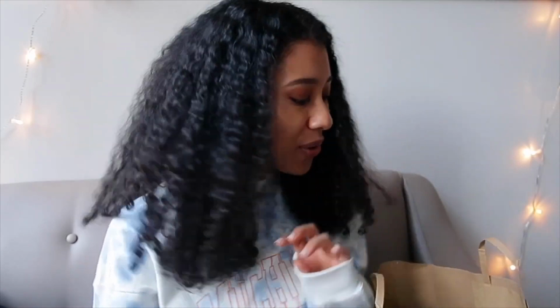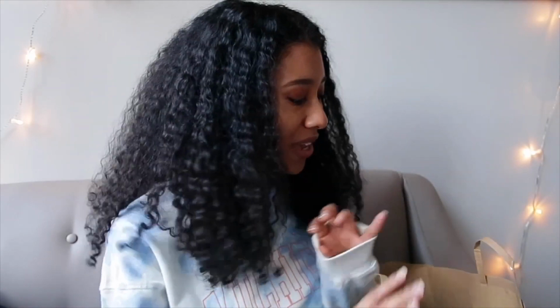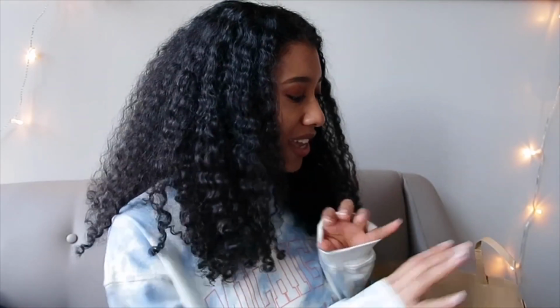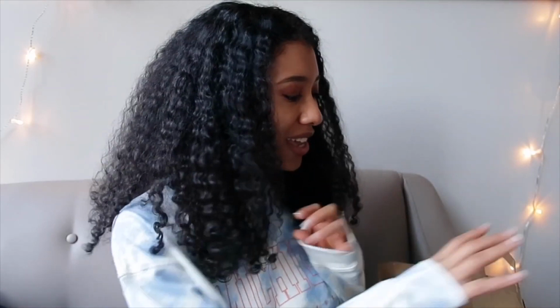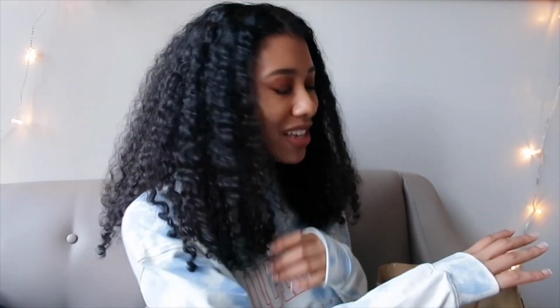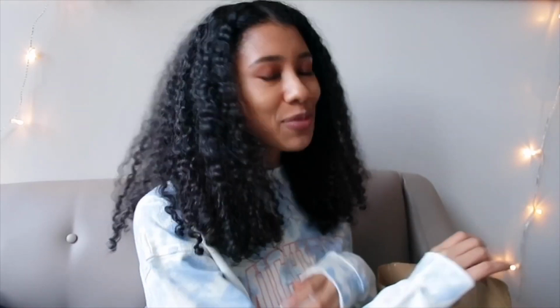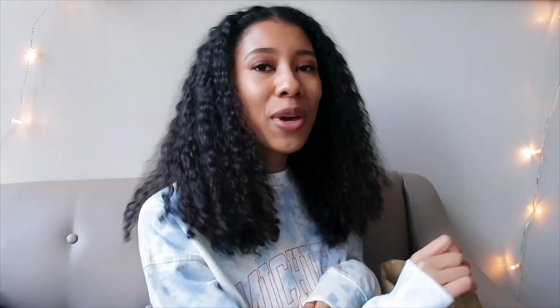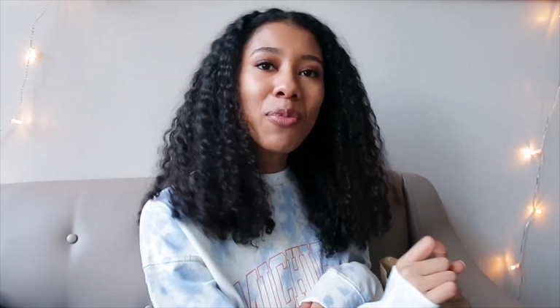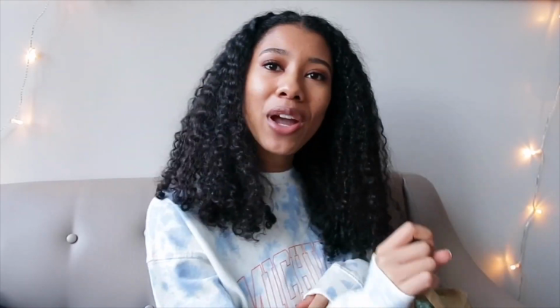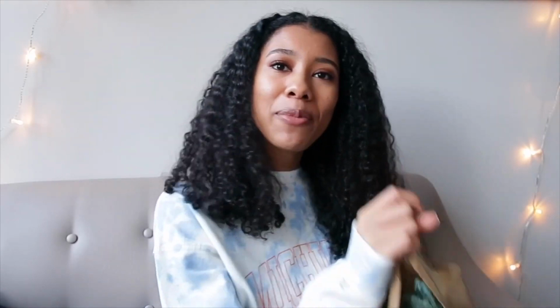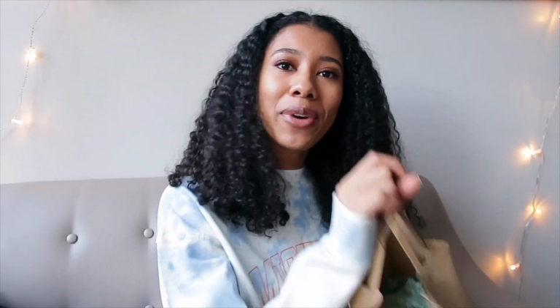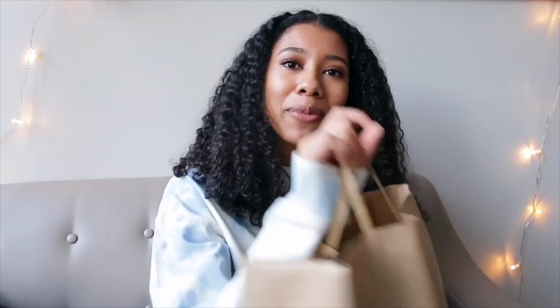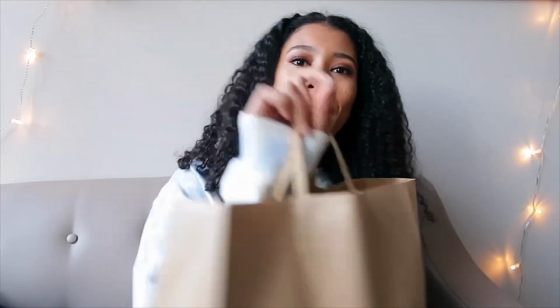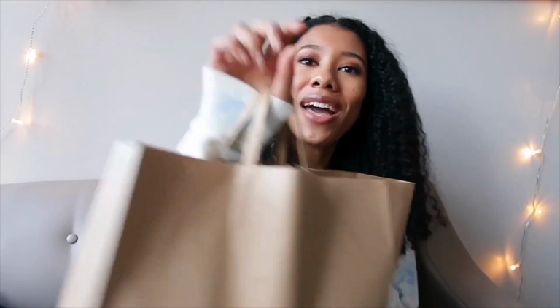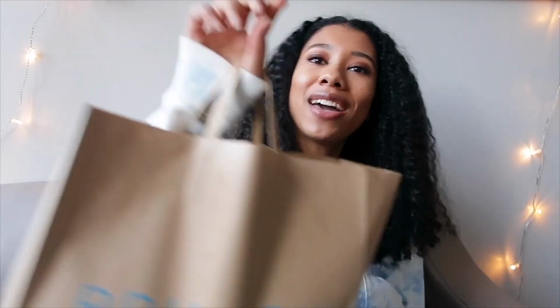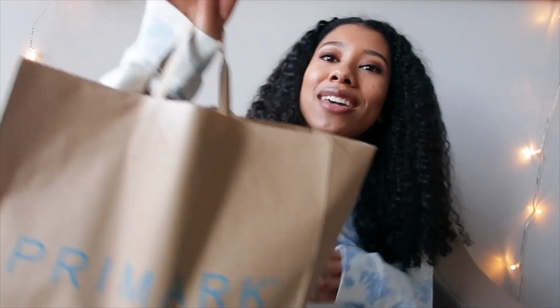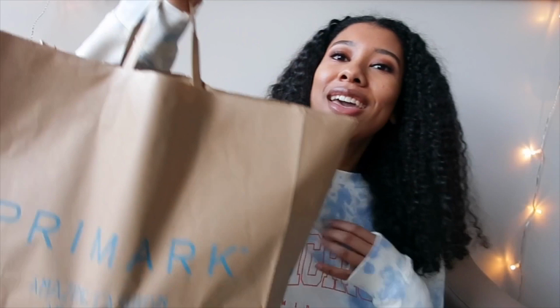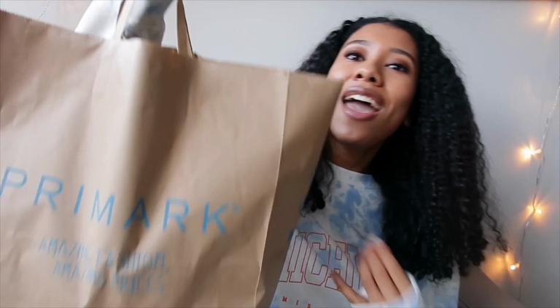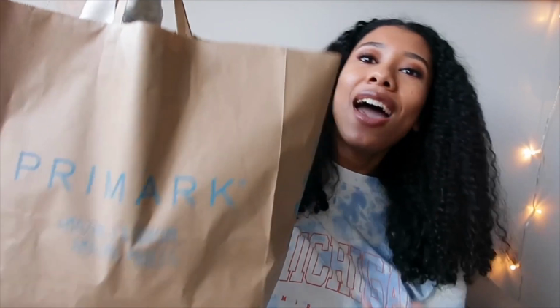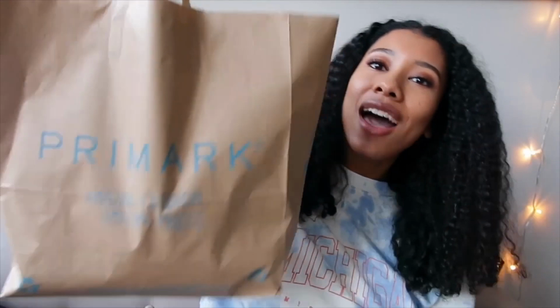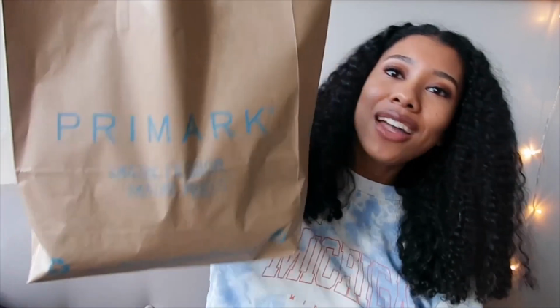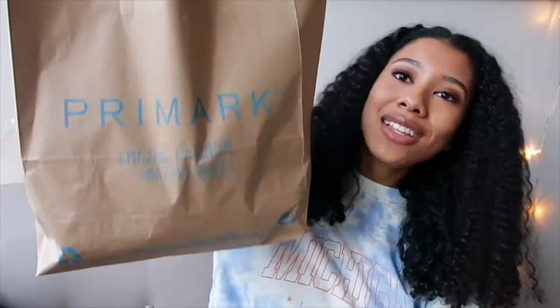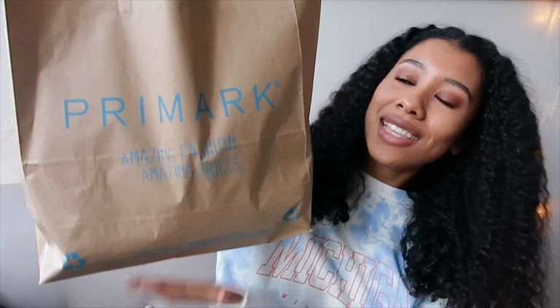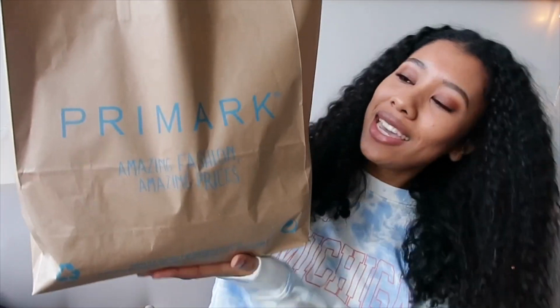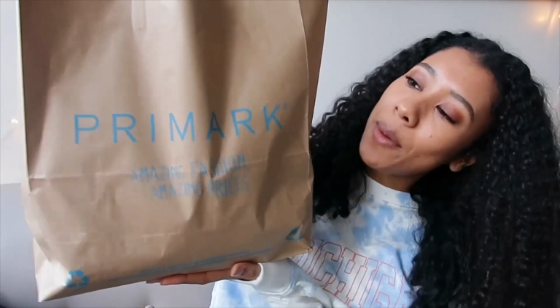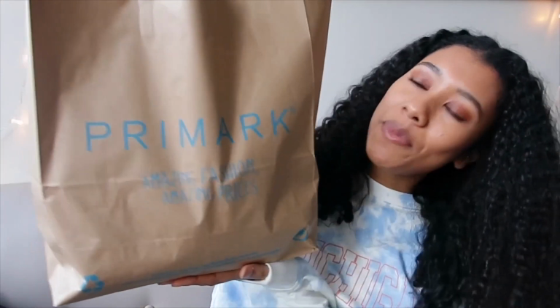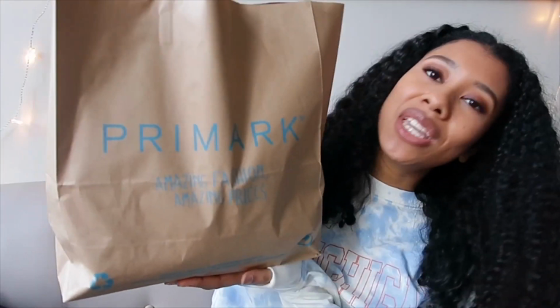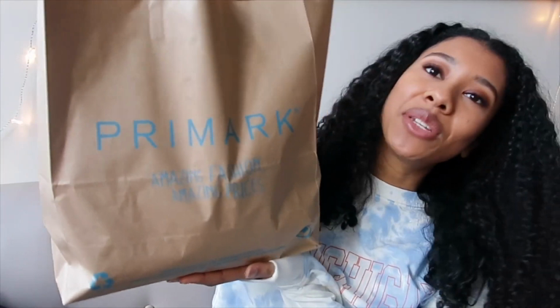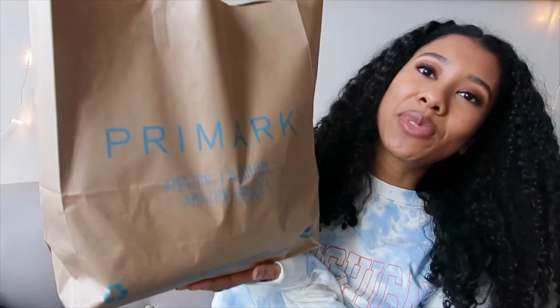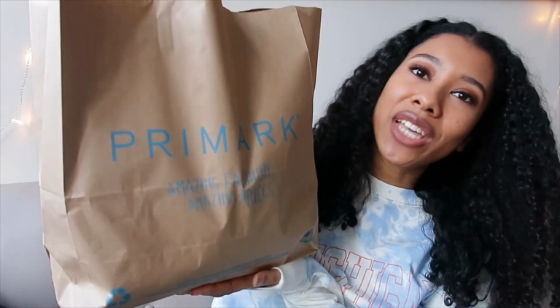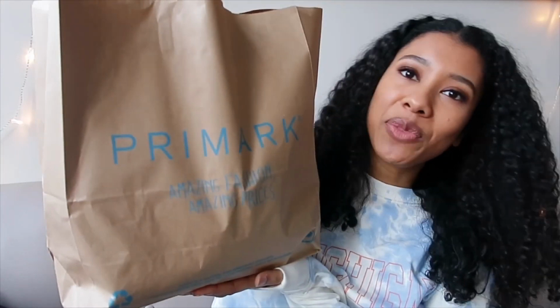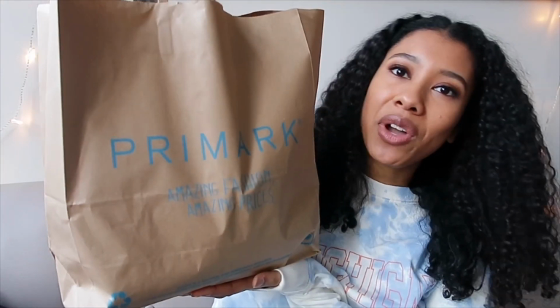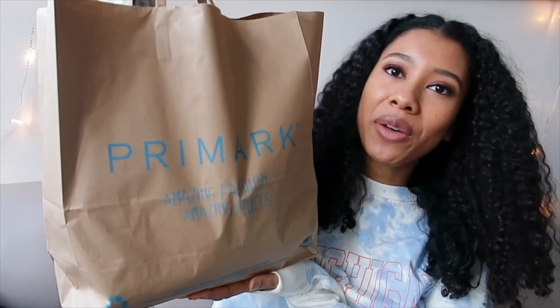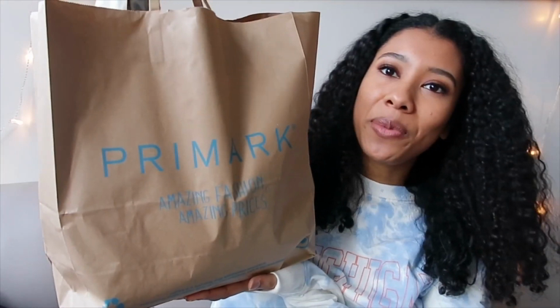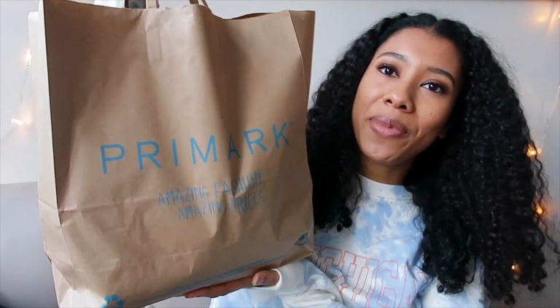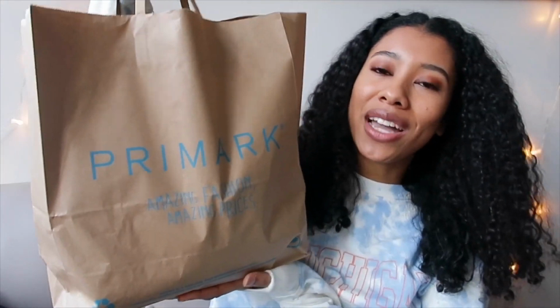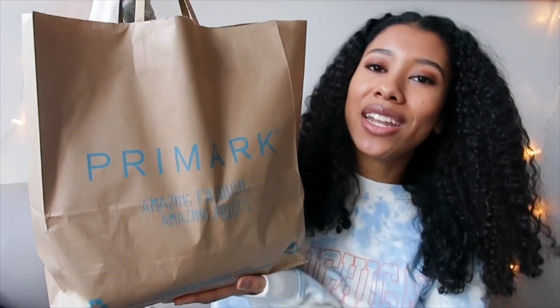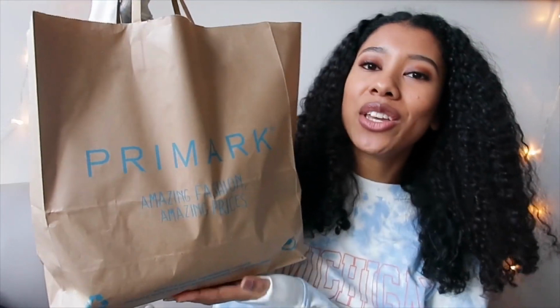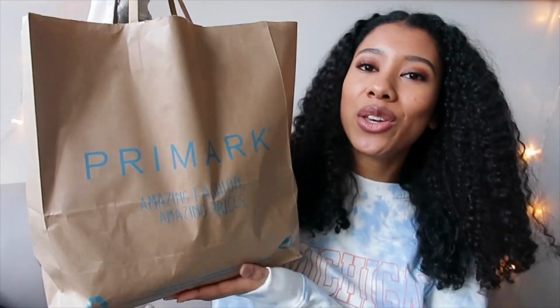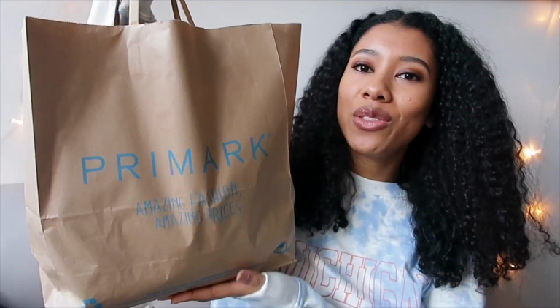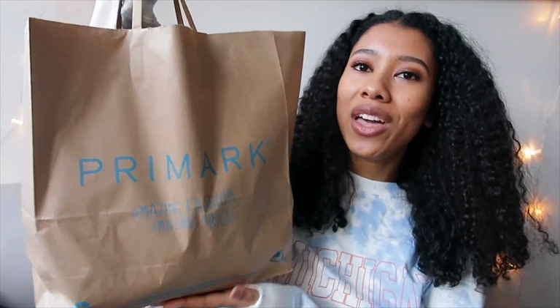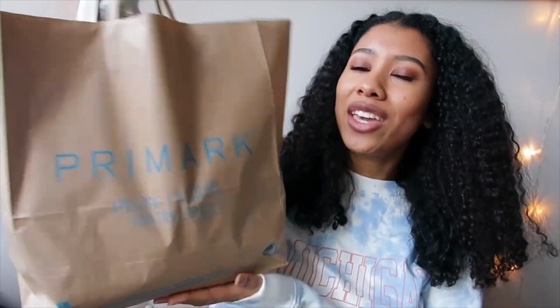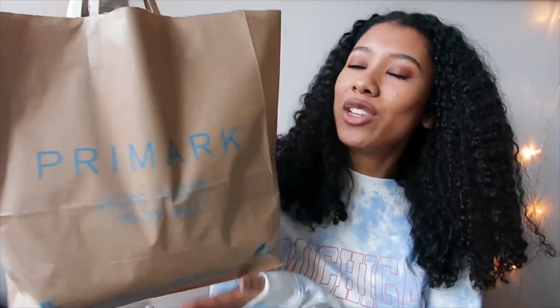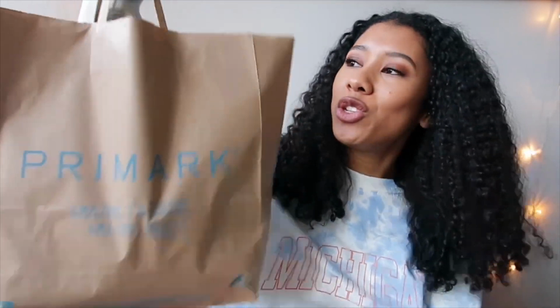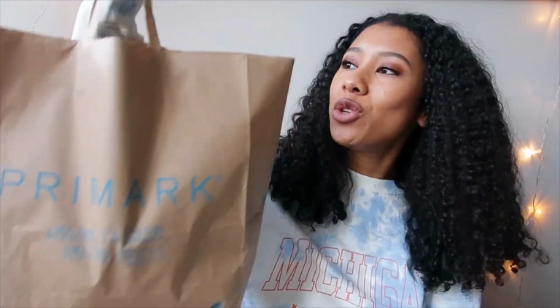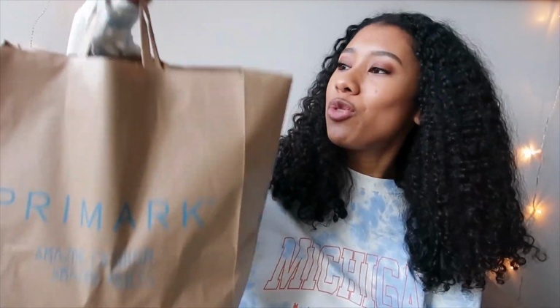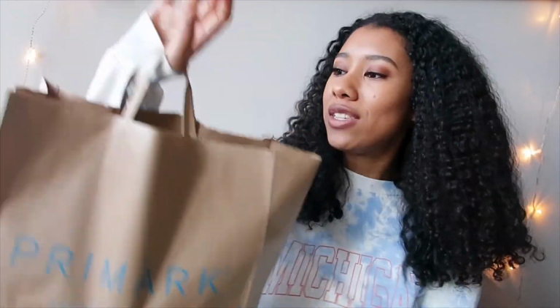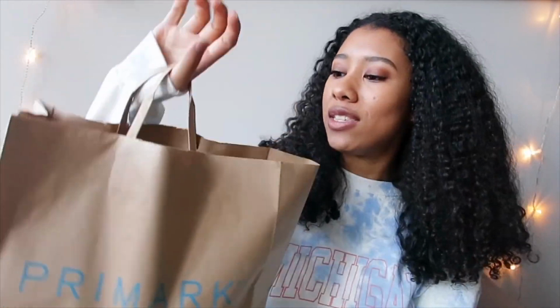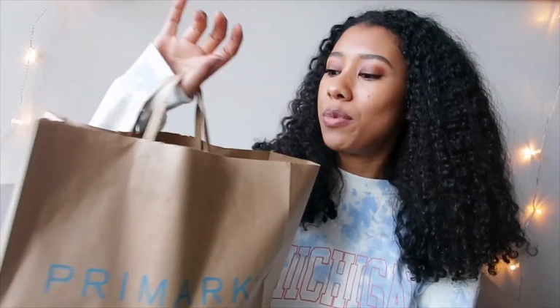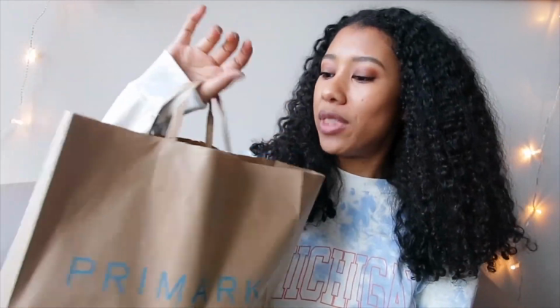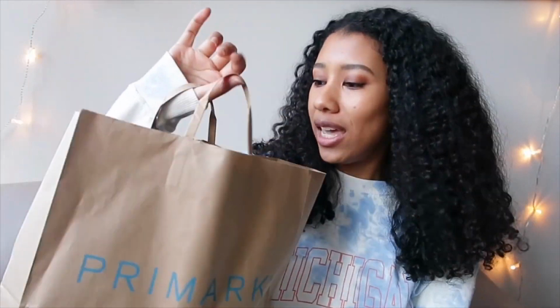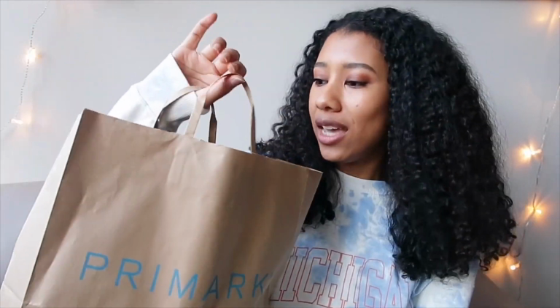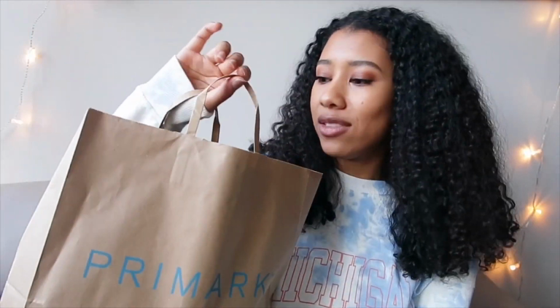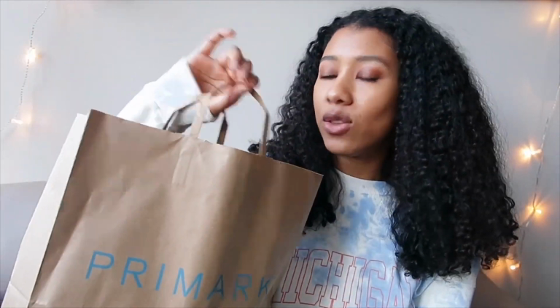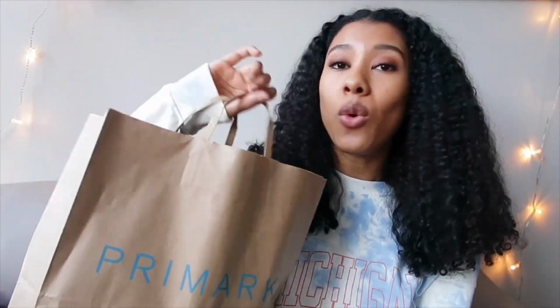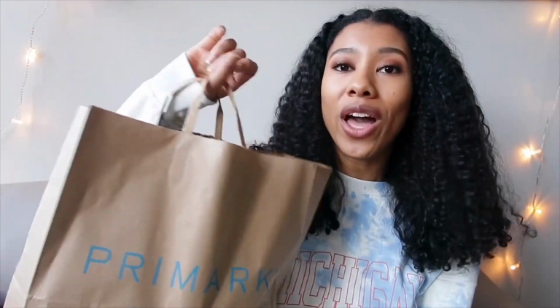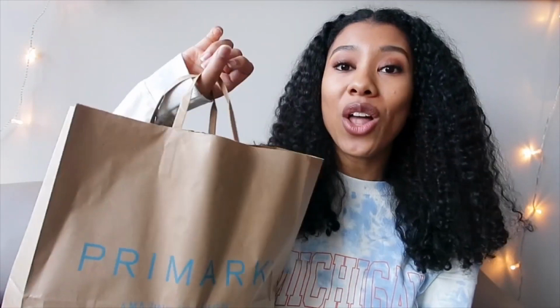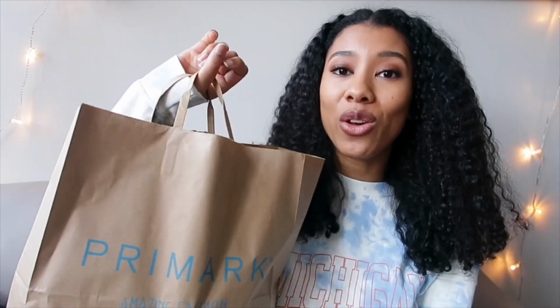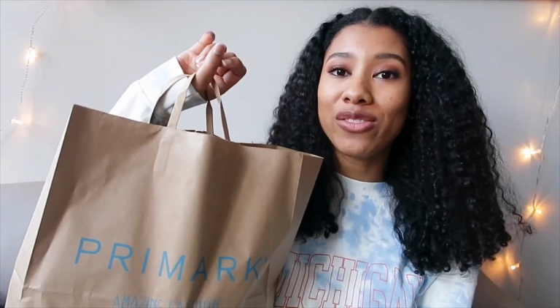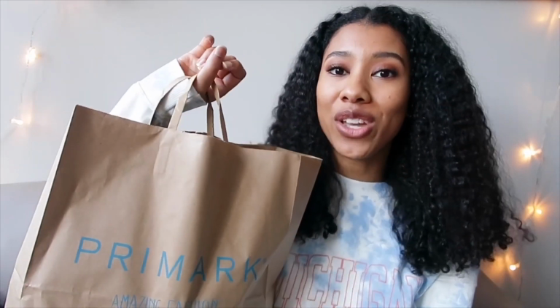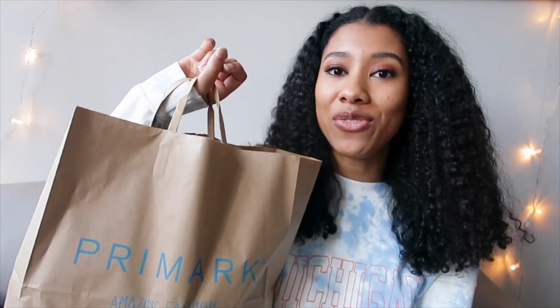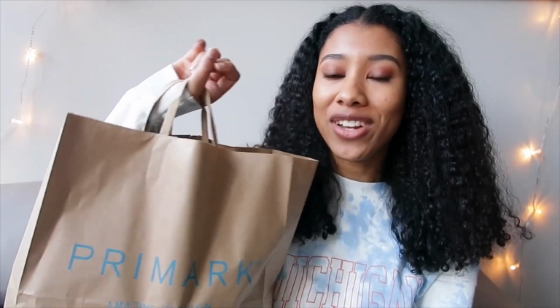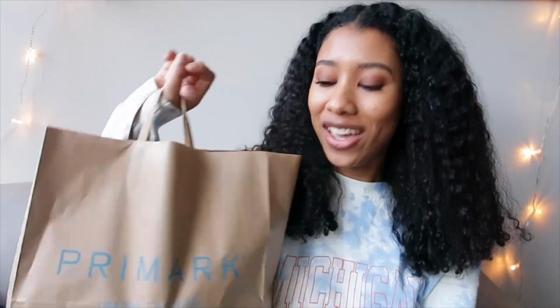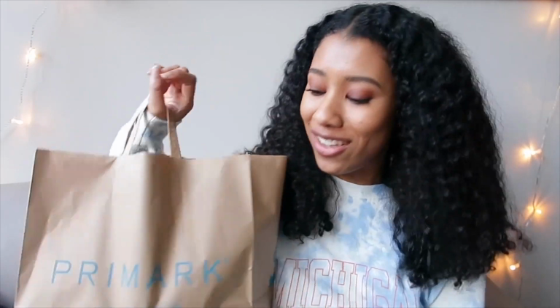So here is my Primark bag and it's like a medium-sized Primark bag. I didn't go like too crazy, but there is quite a lot of stuff in here.